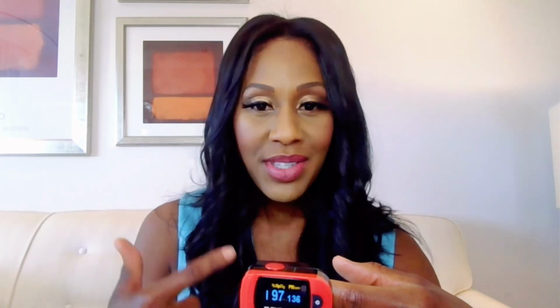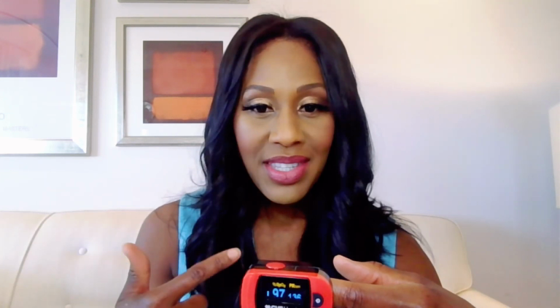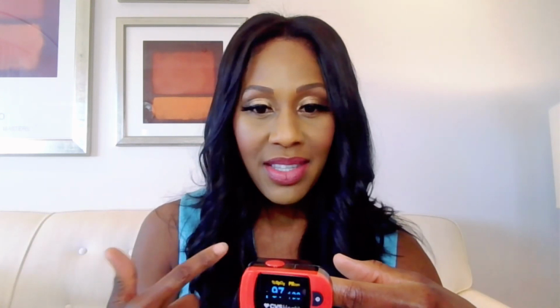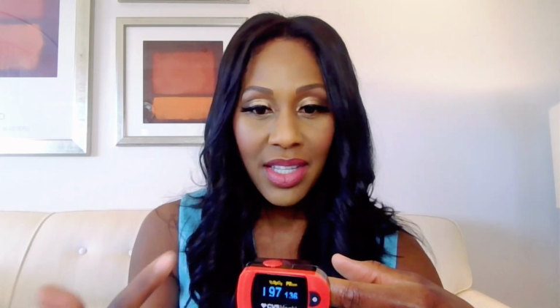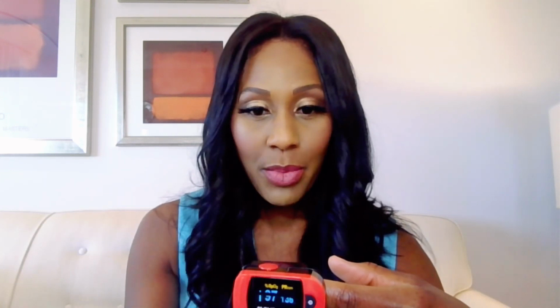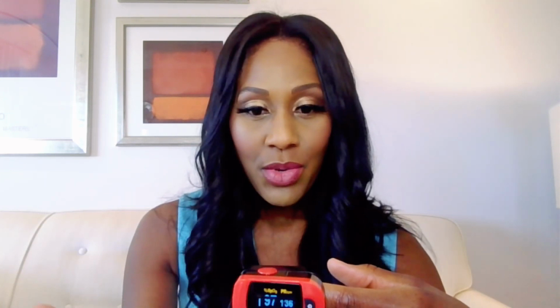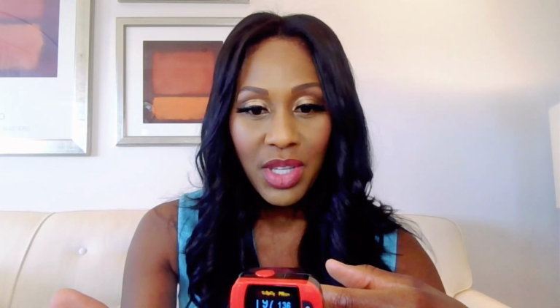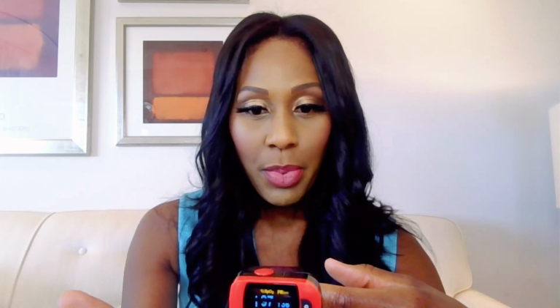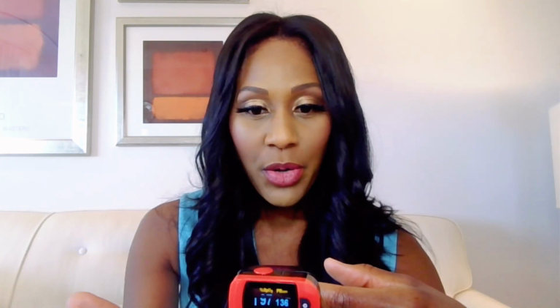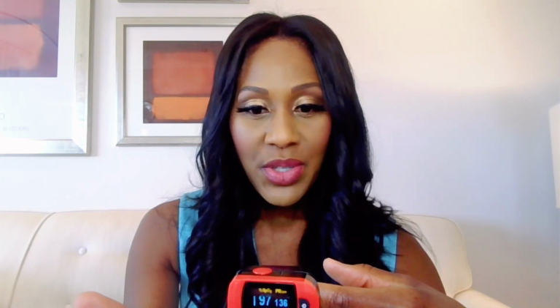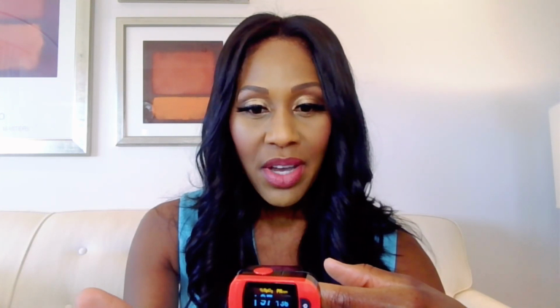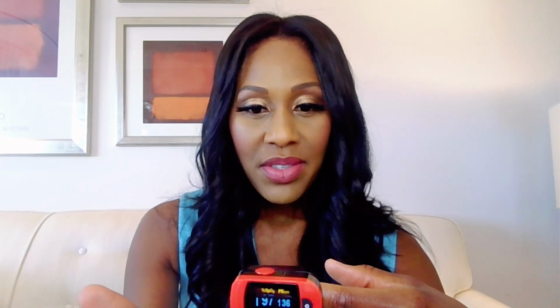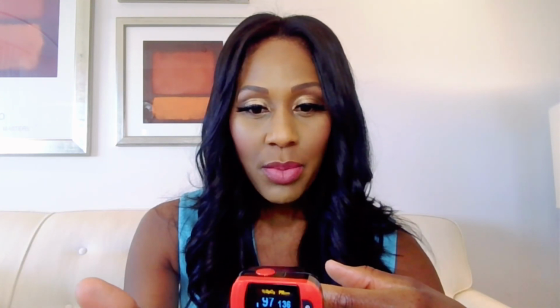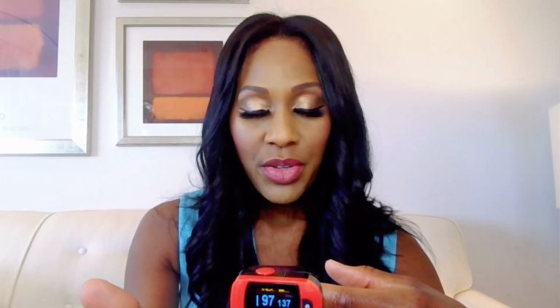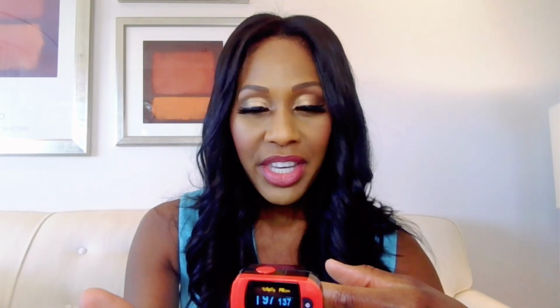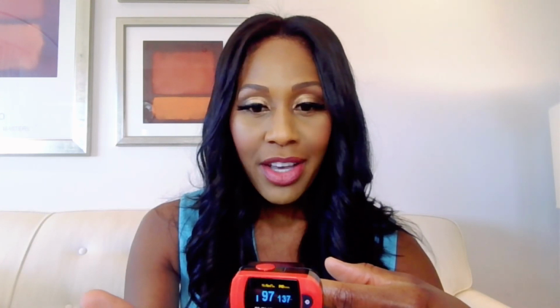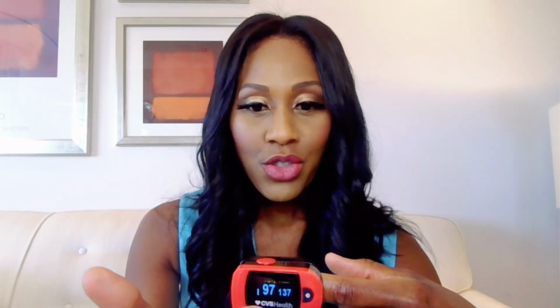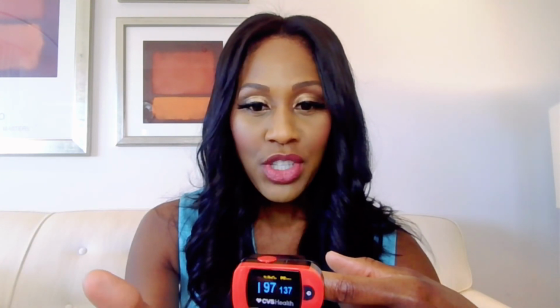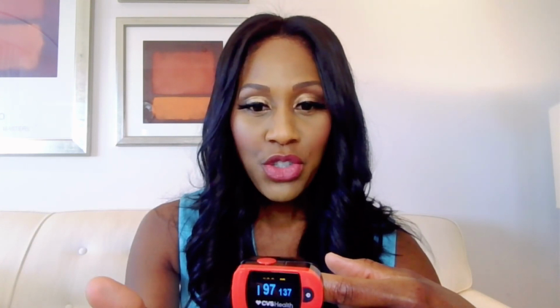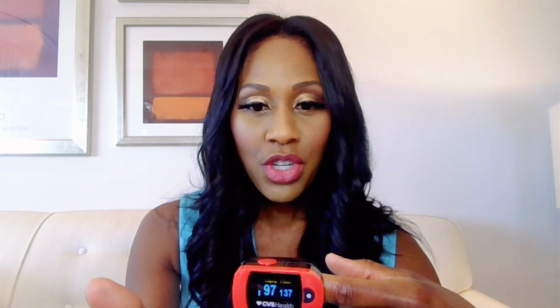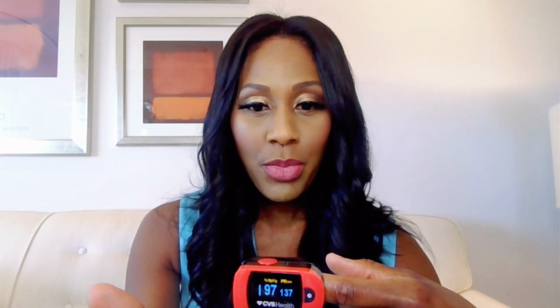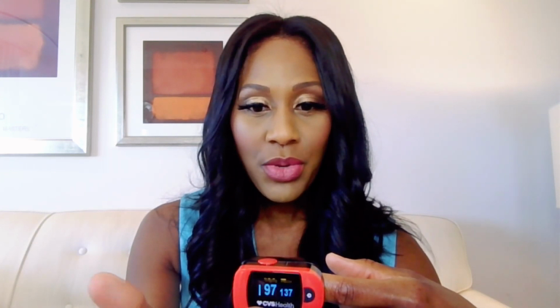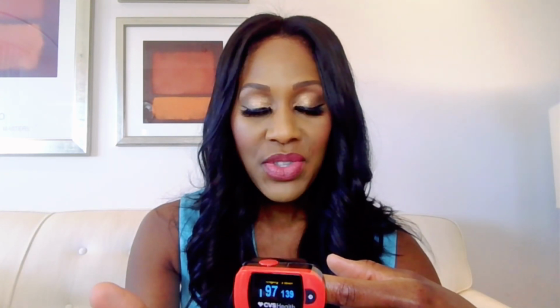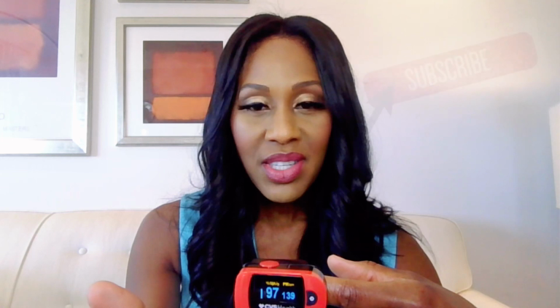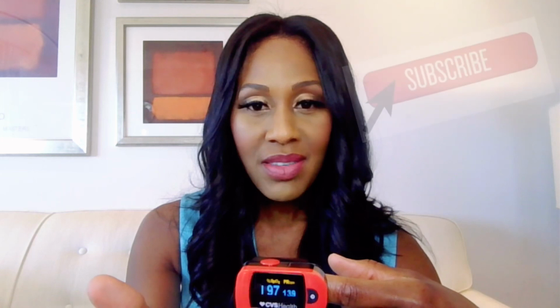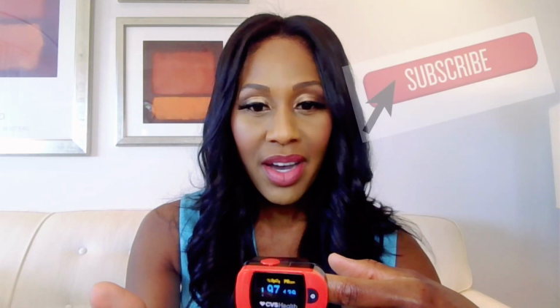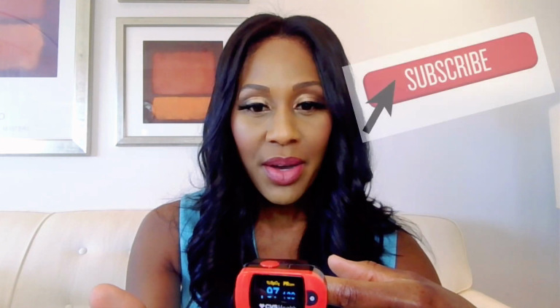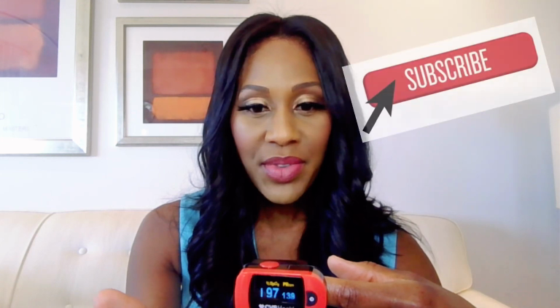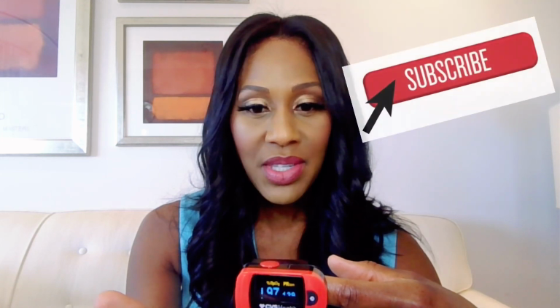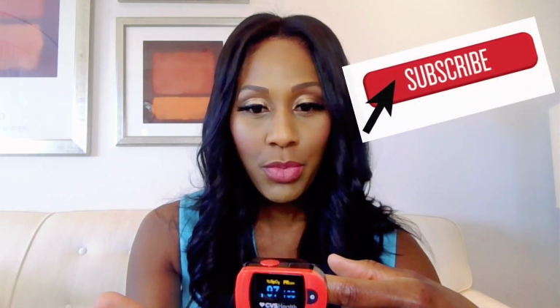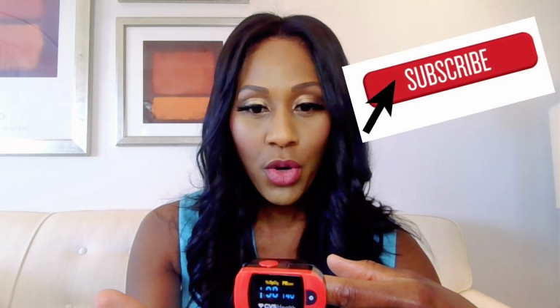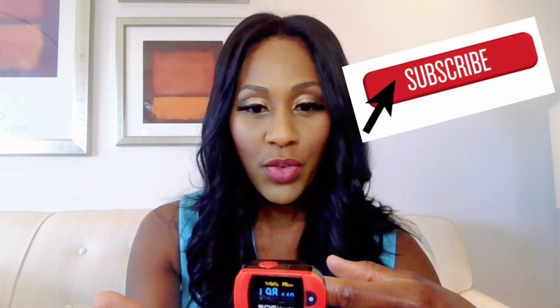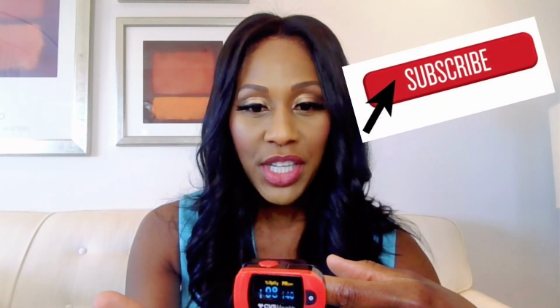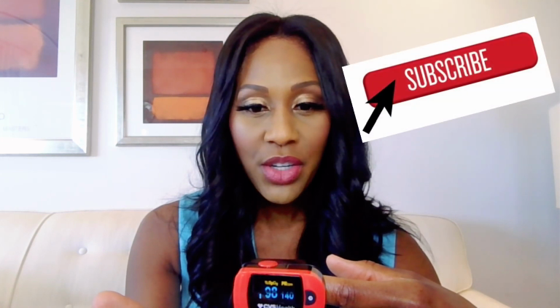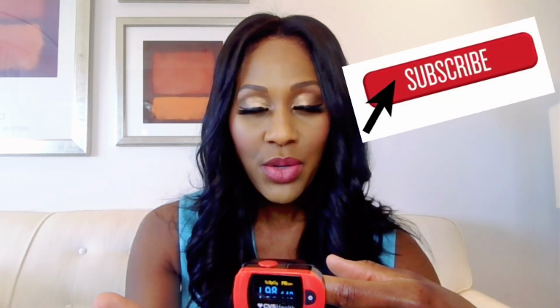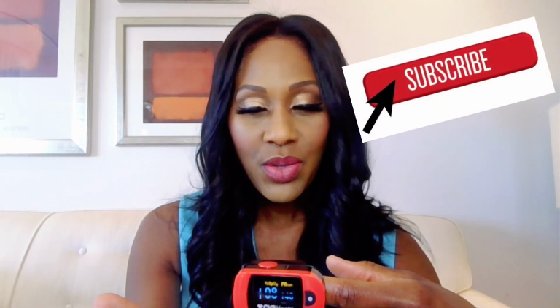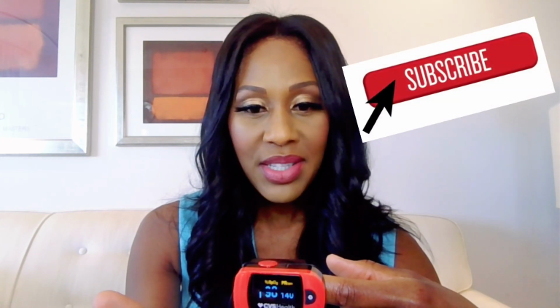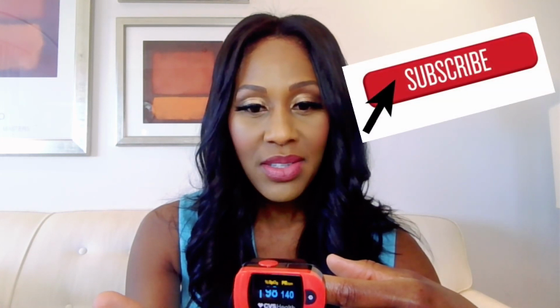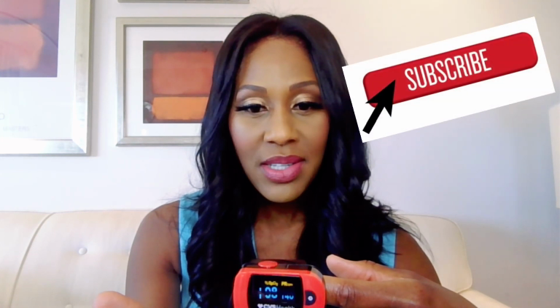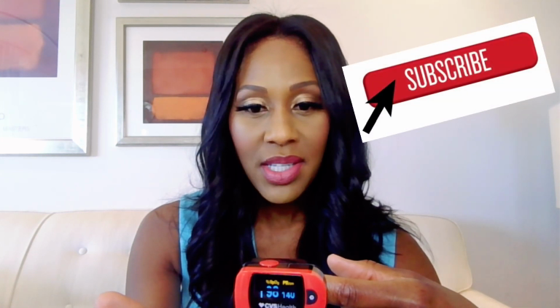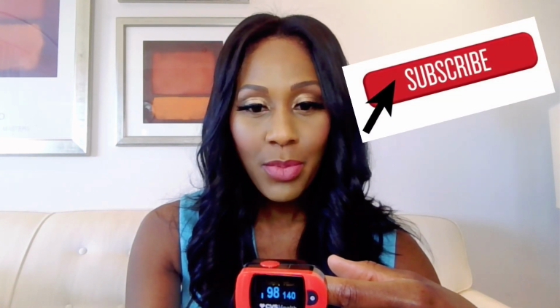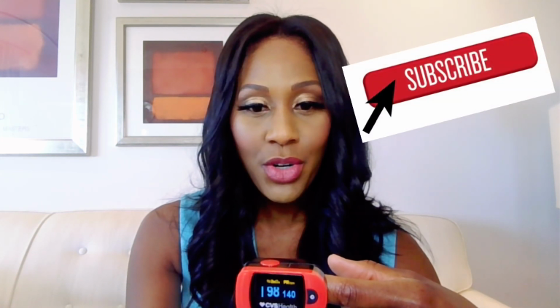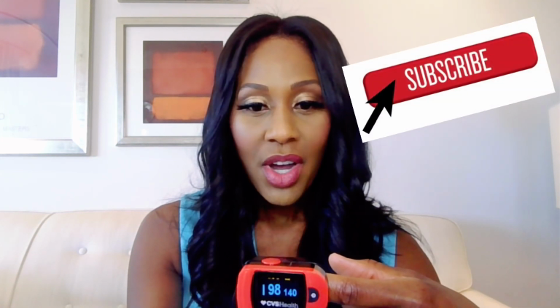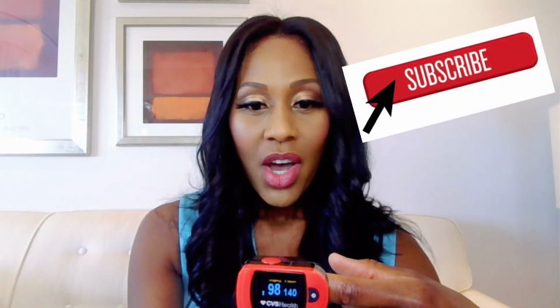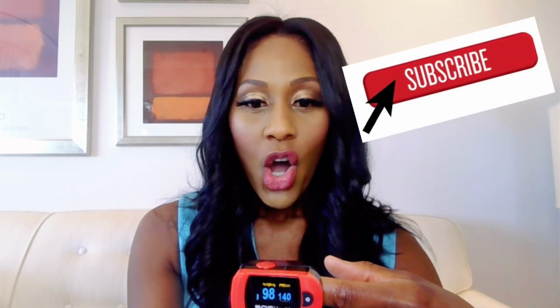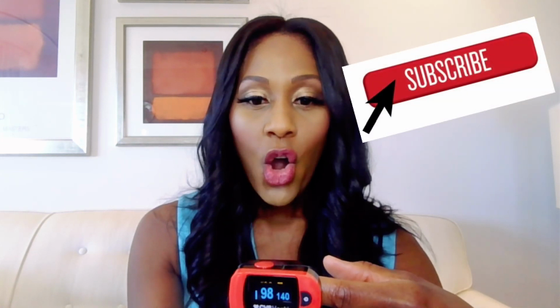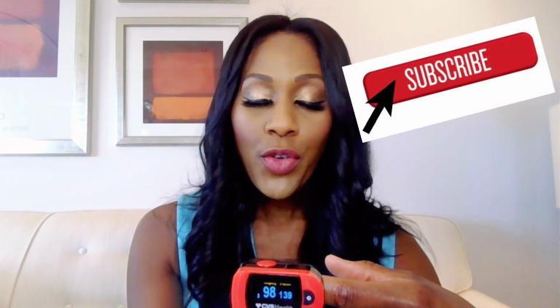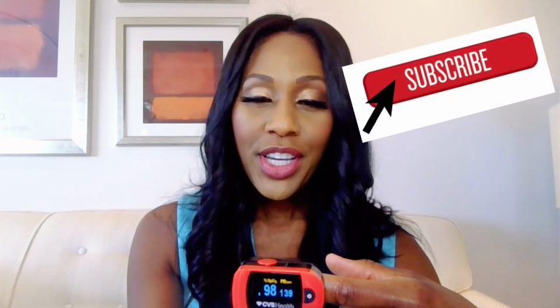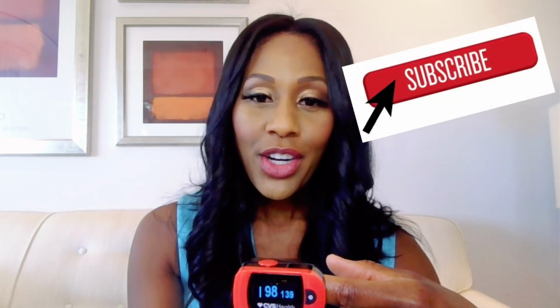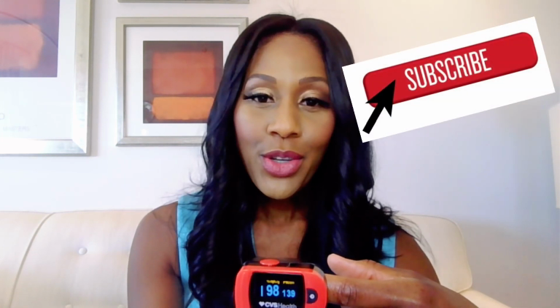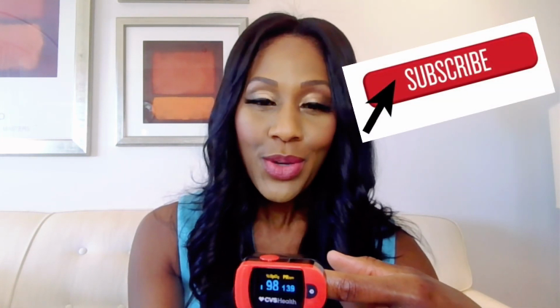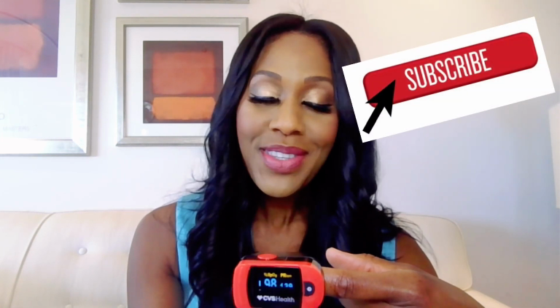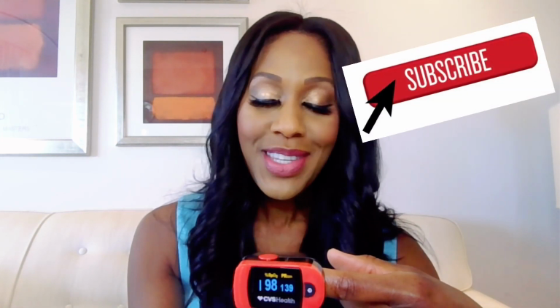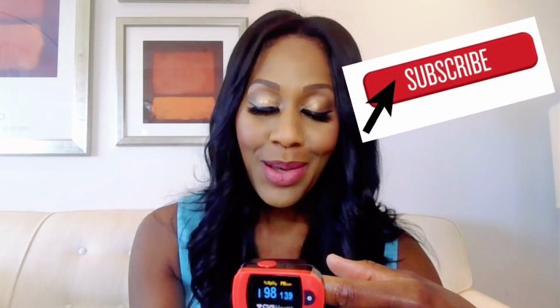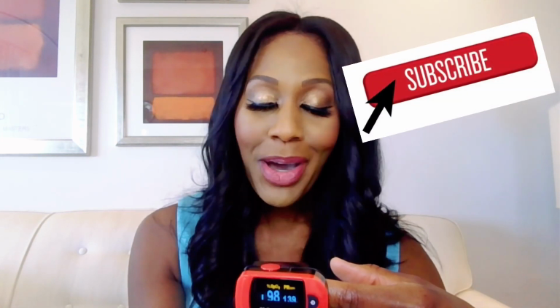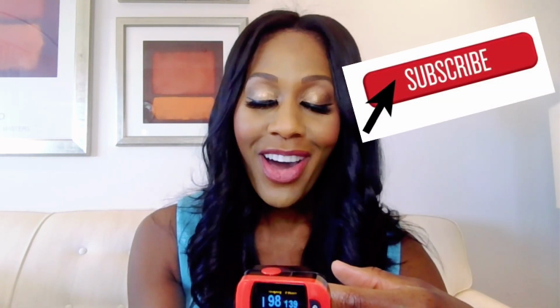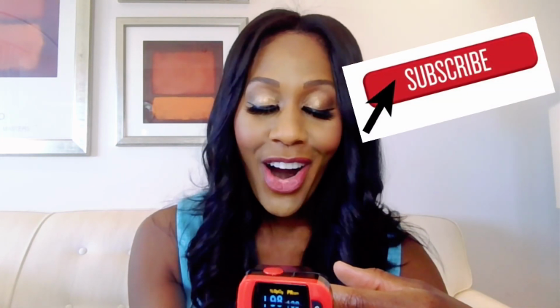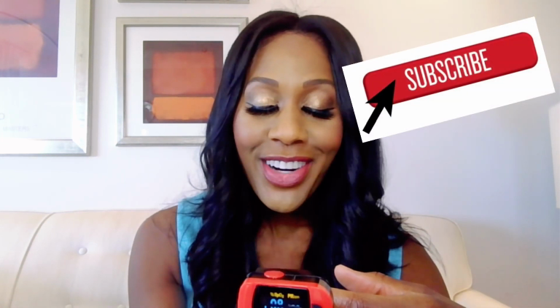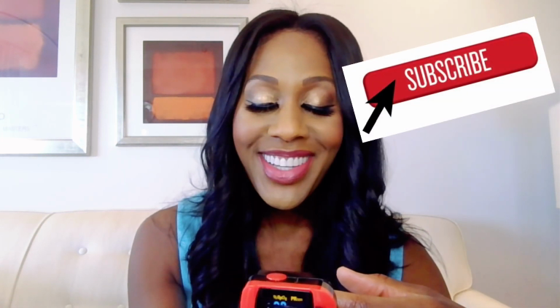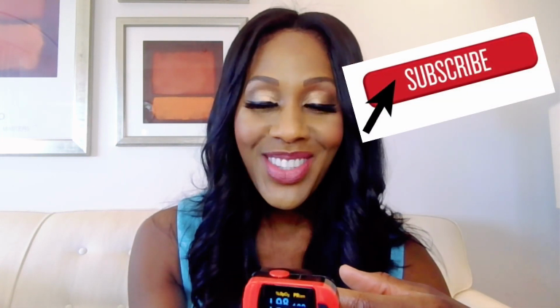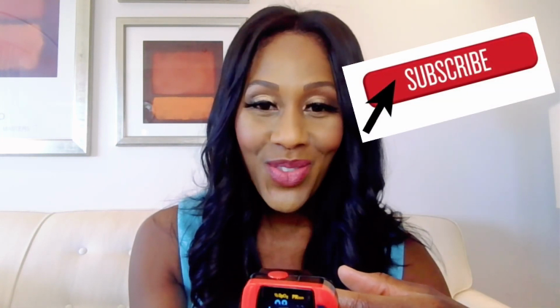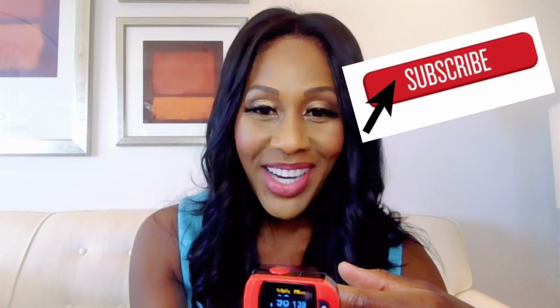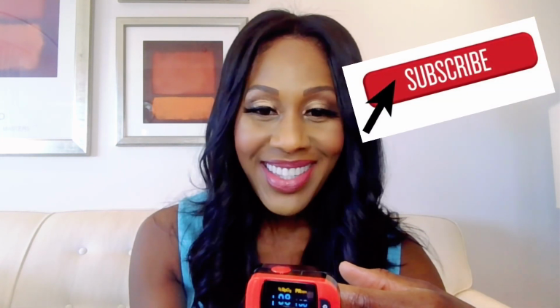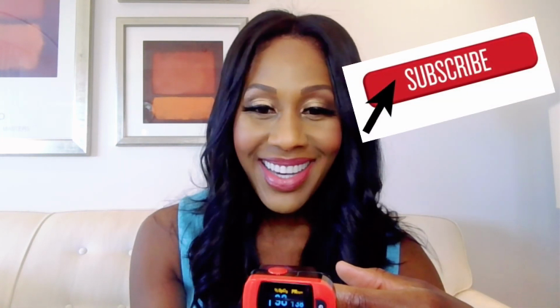You can see the numbers. The pulse ox number, the oxygenation number, is this number over here. That's a decent number. Over here, you can see that my heart is racing.